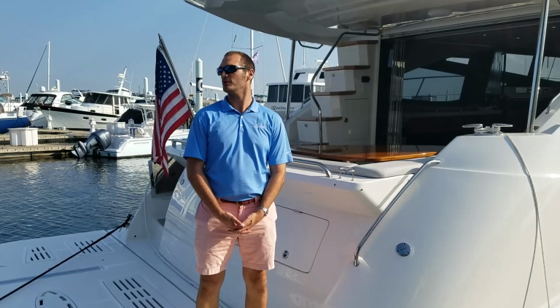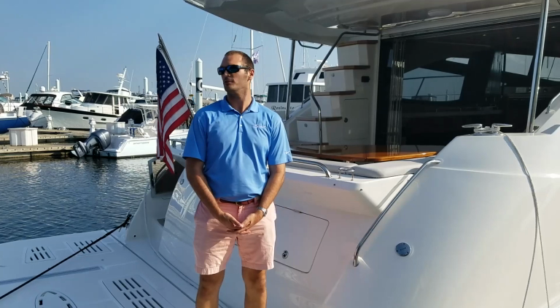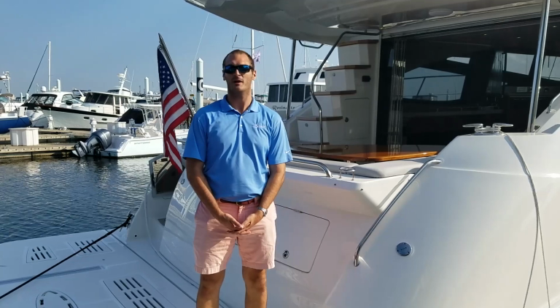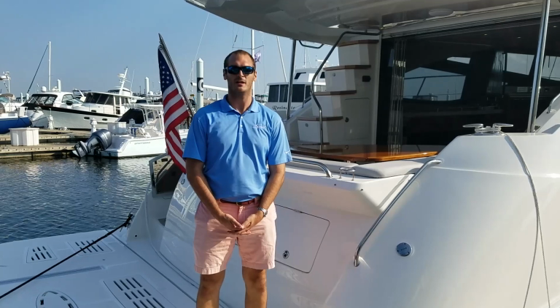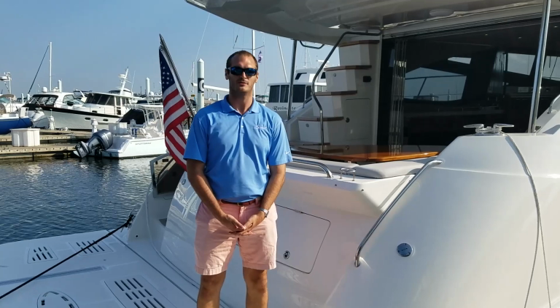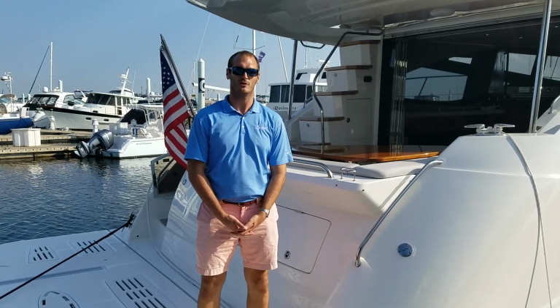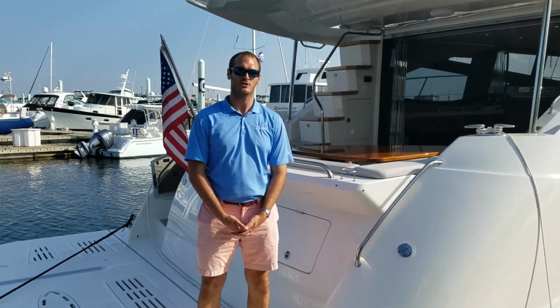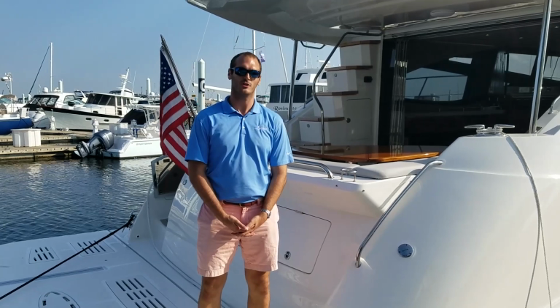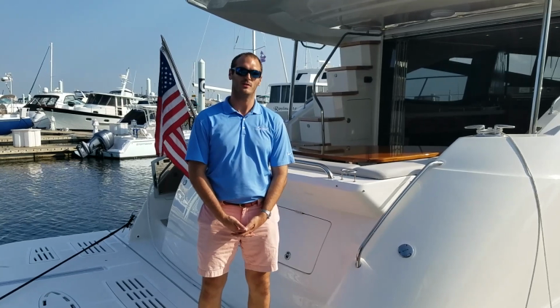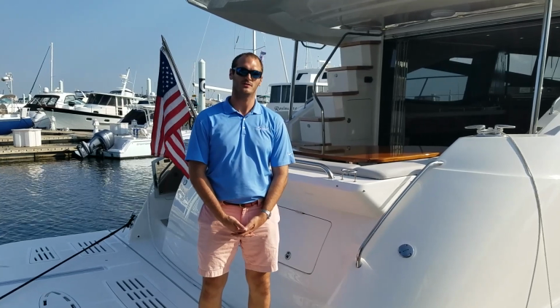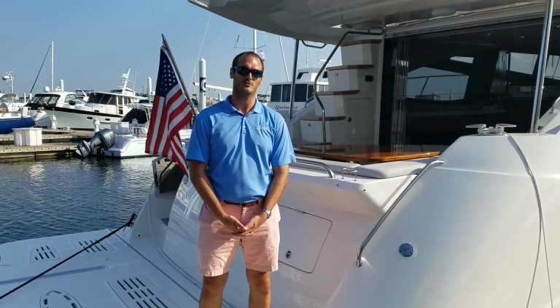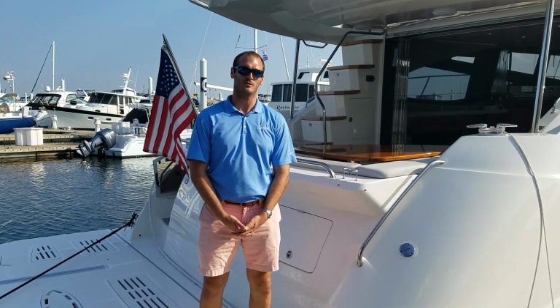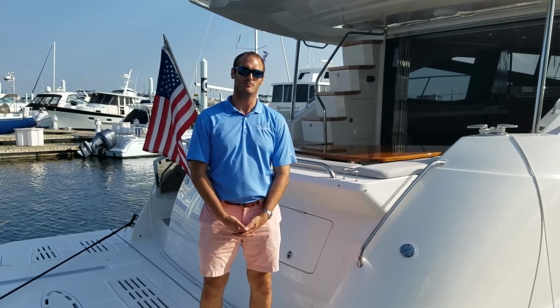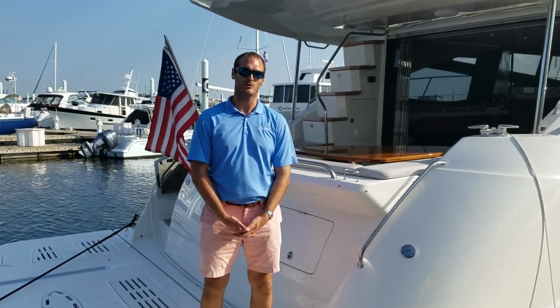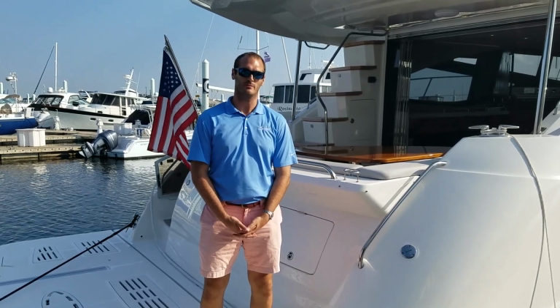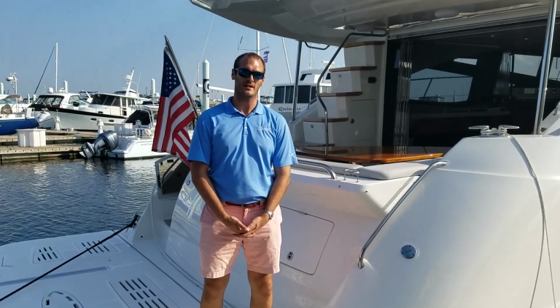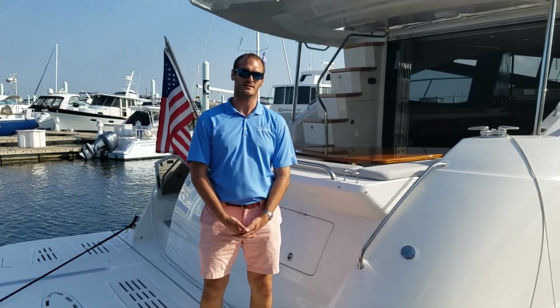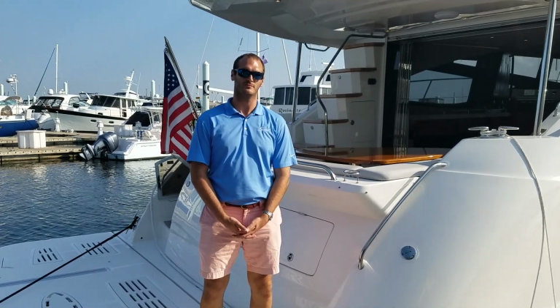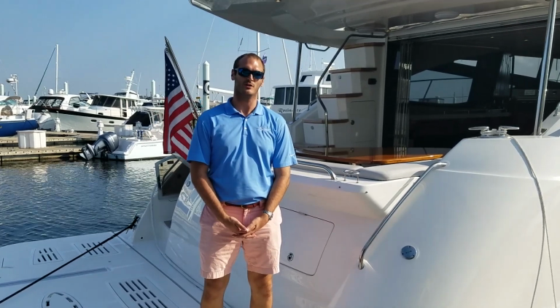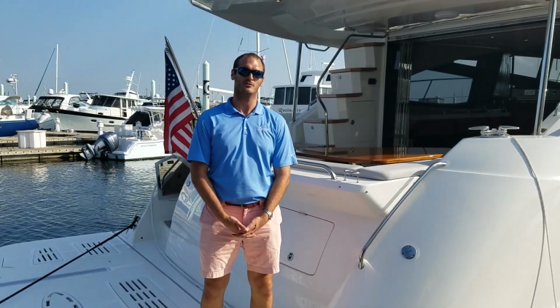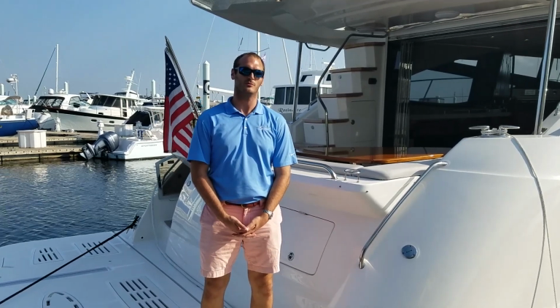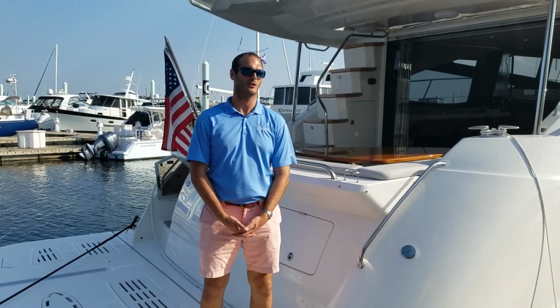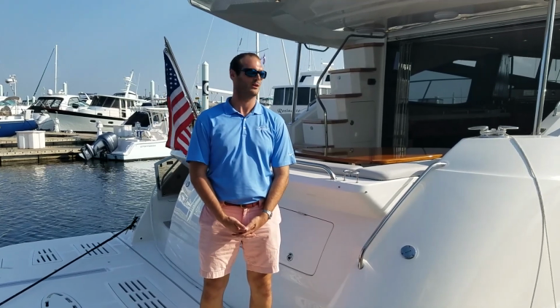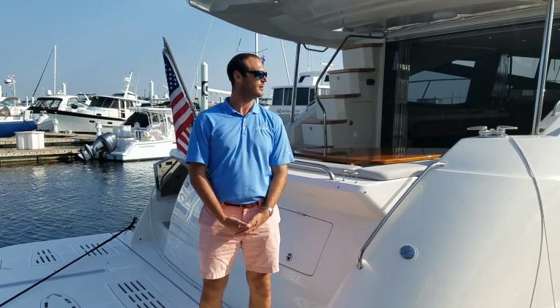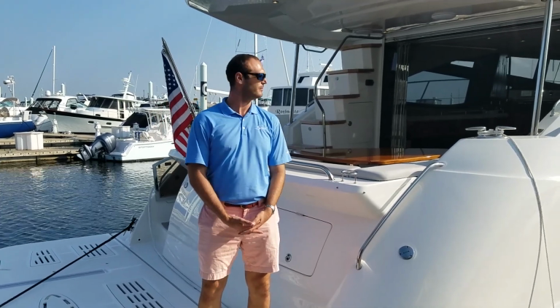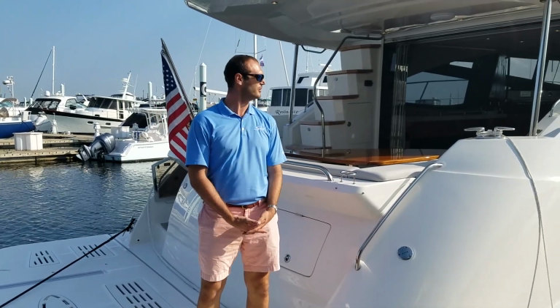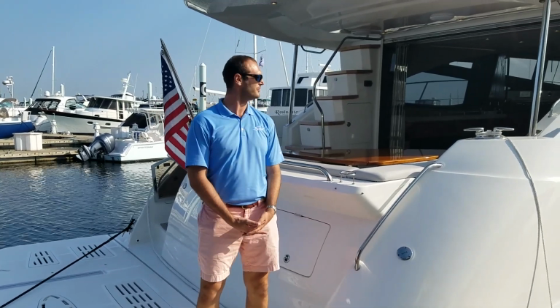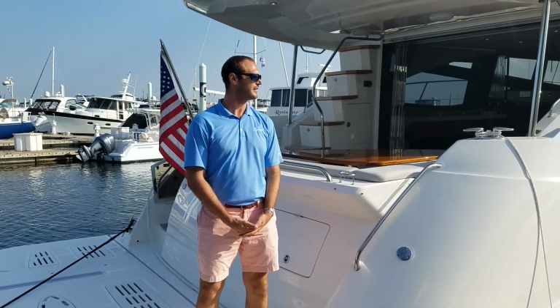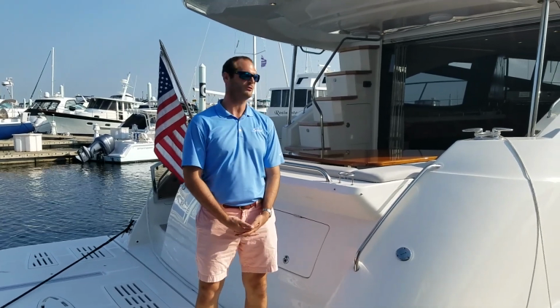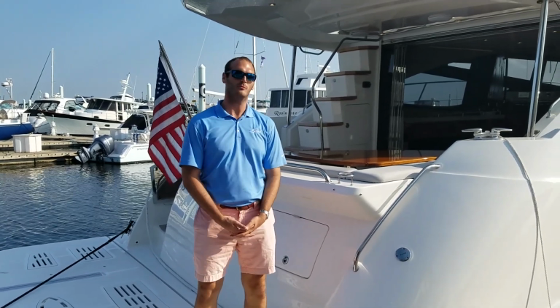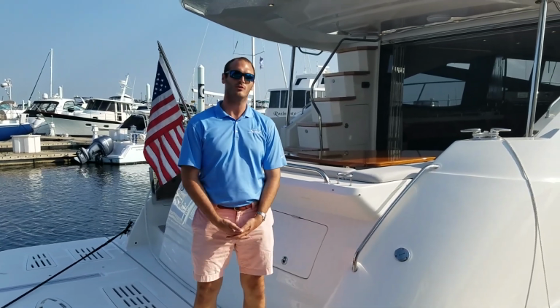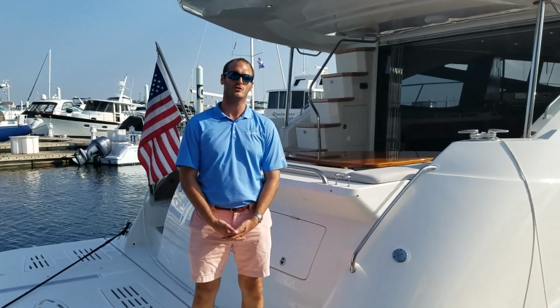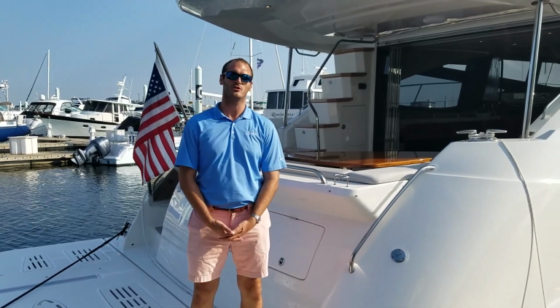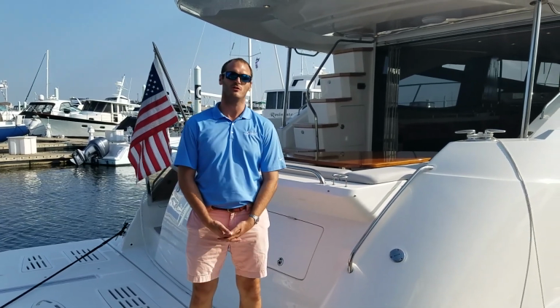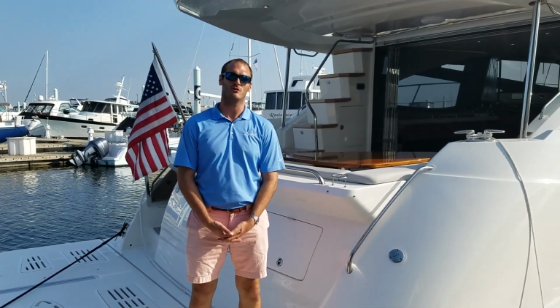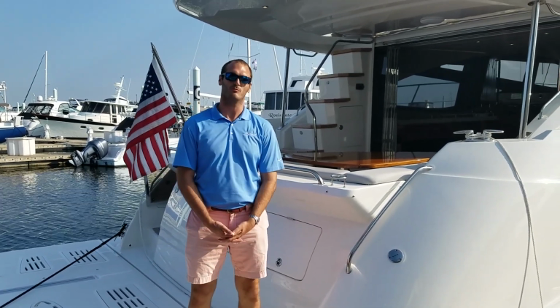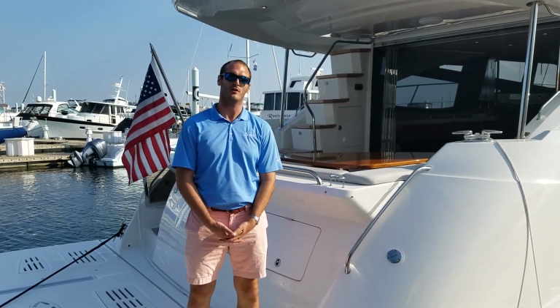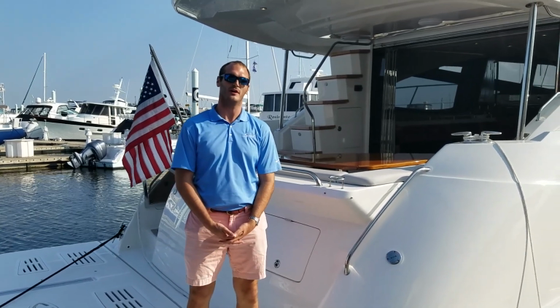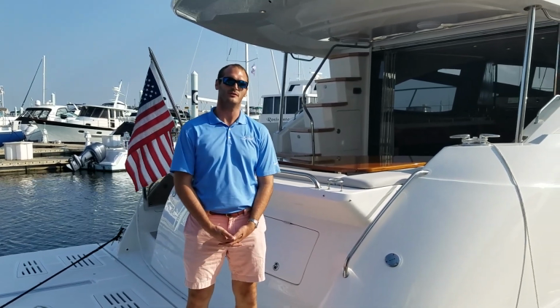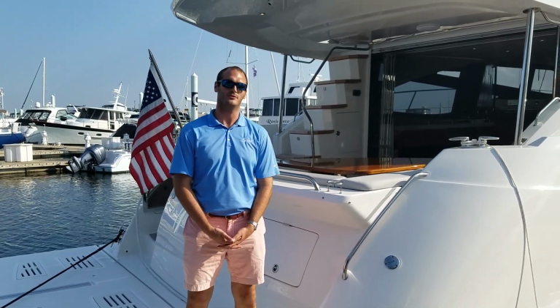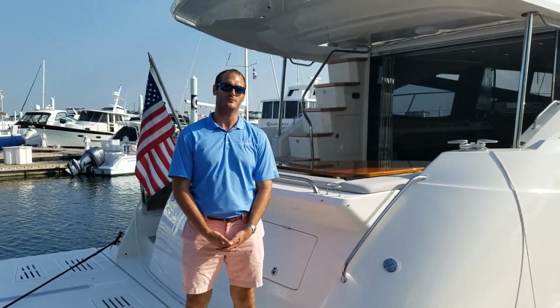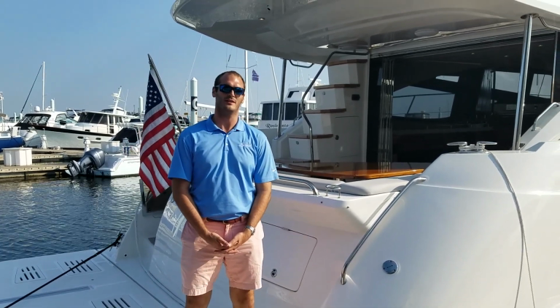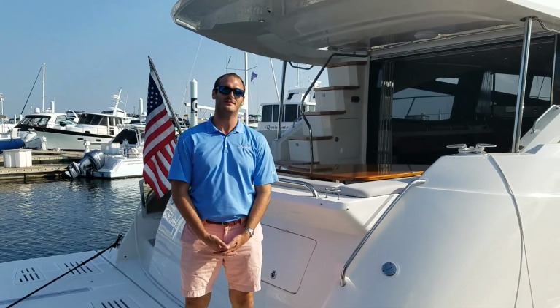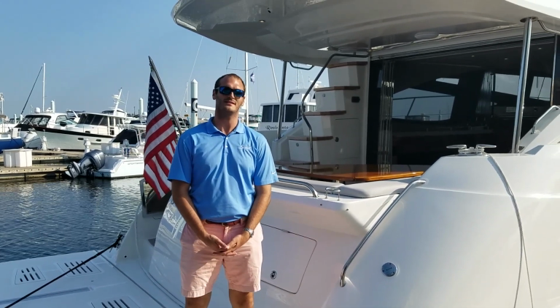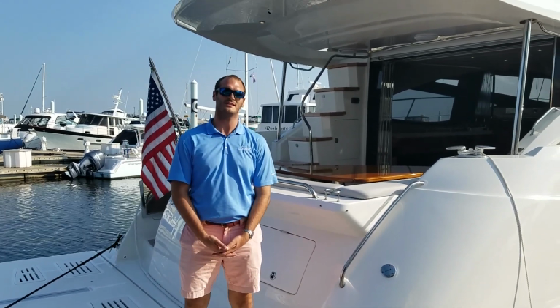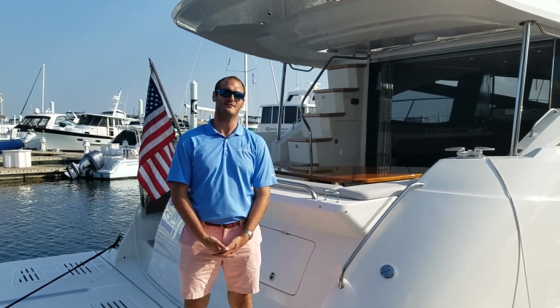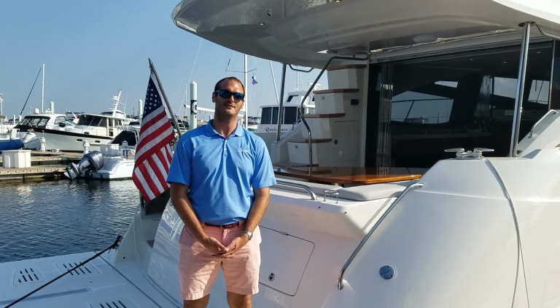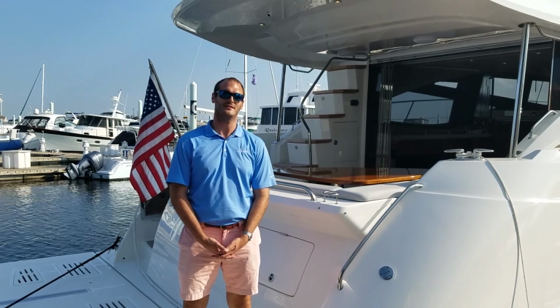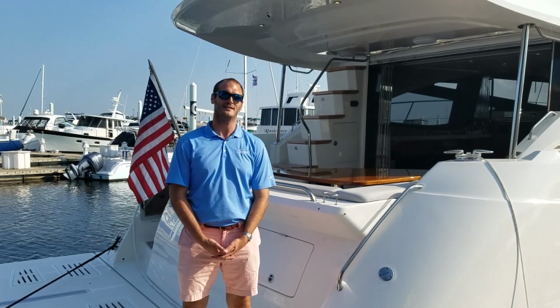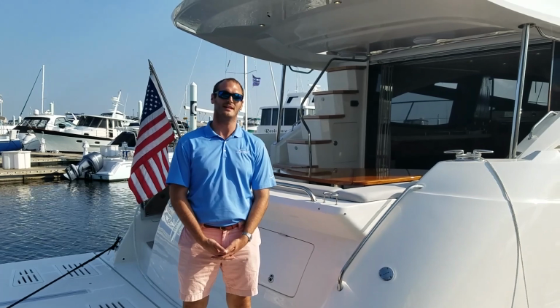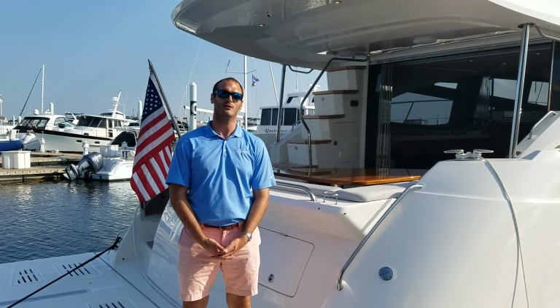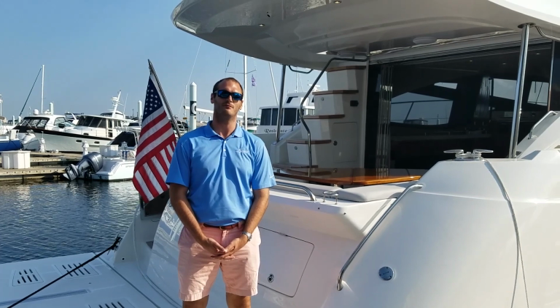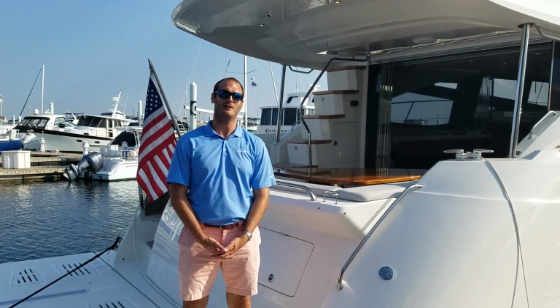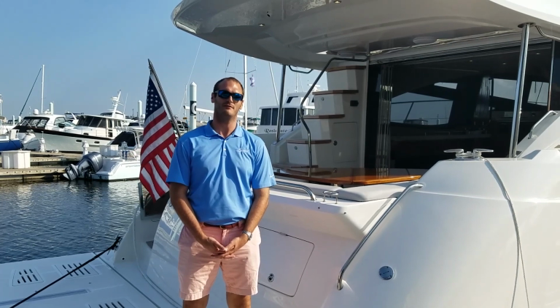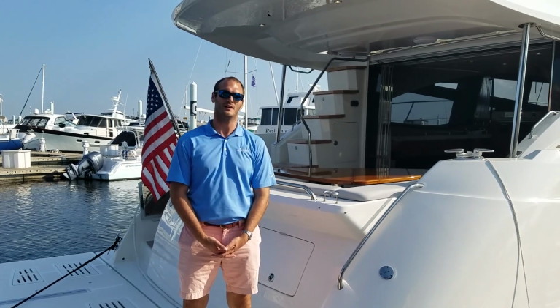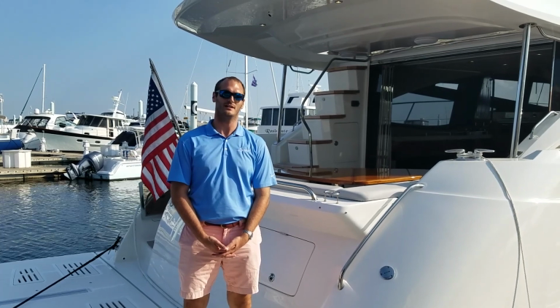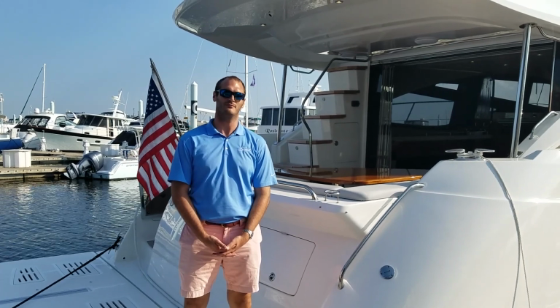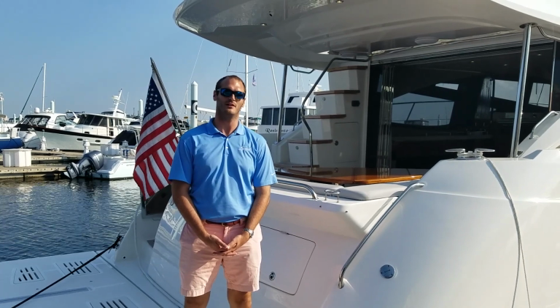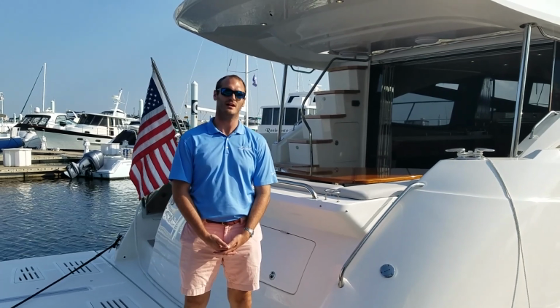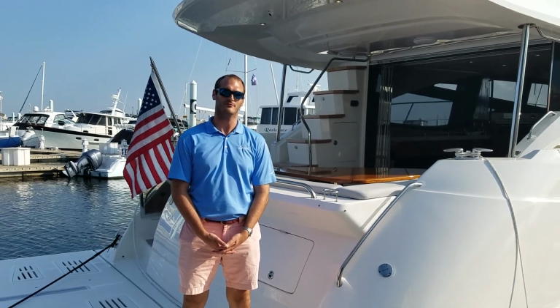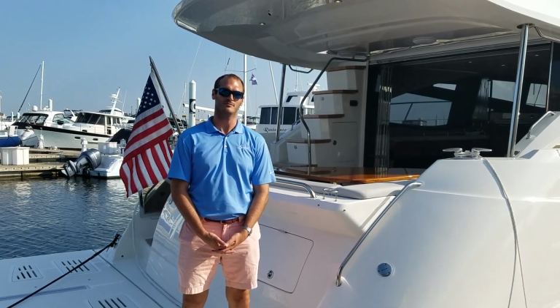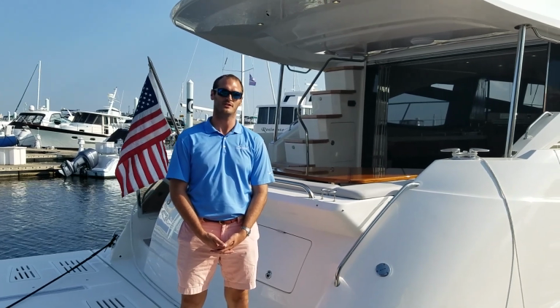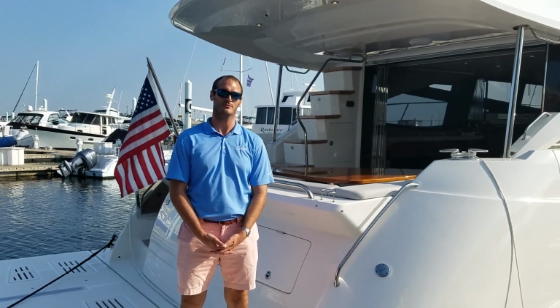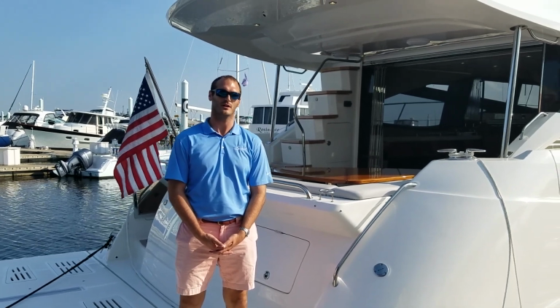My name is R.J. Winter with Marine Max of Baltimore. I'm going to take you aboard and show you our brand new 2017 L590 Fly from Sea Ray.